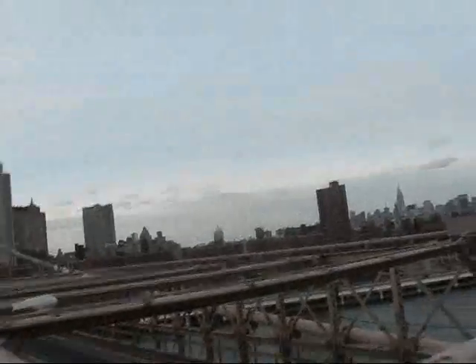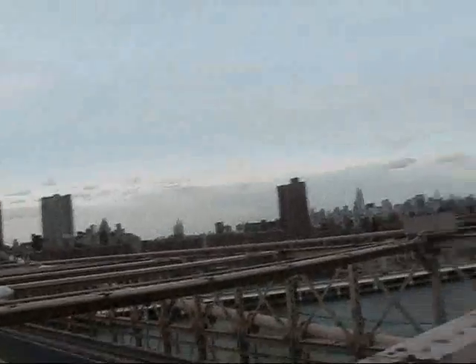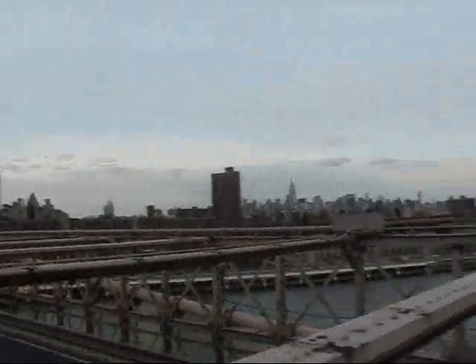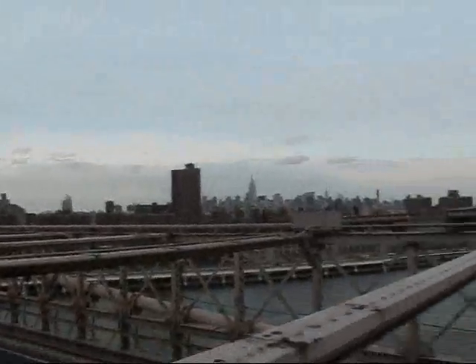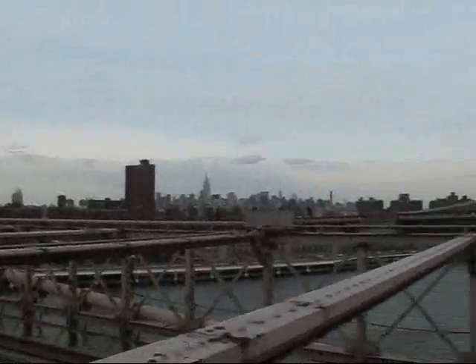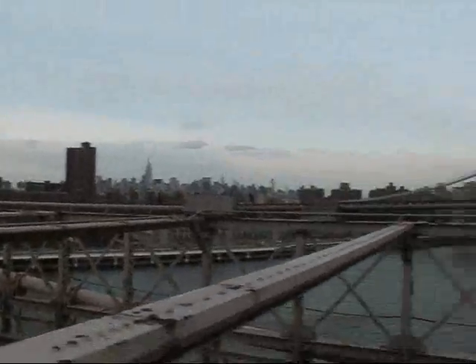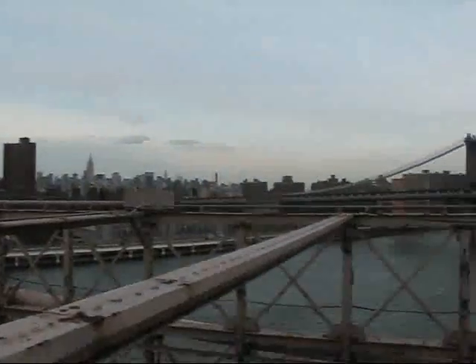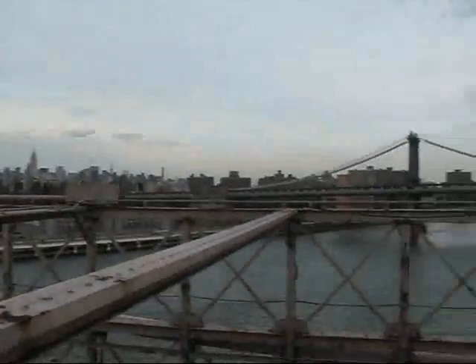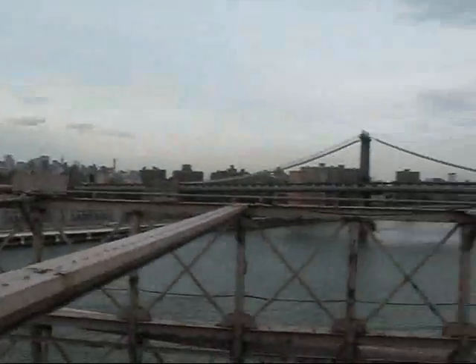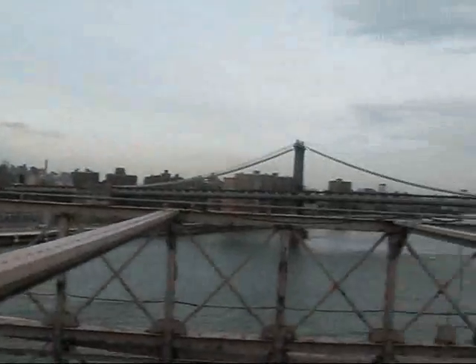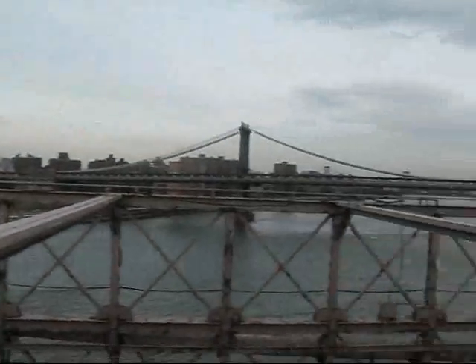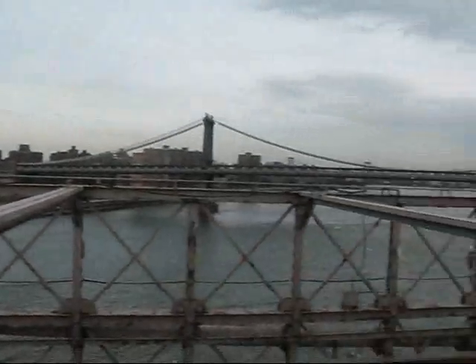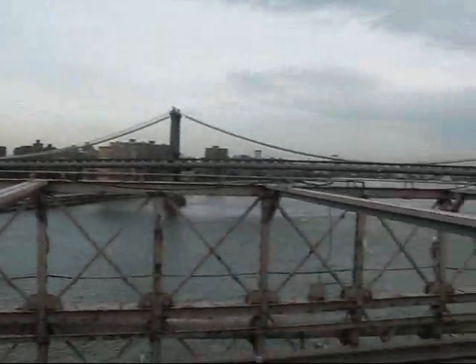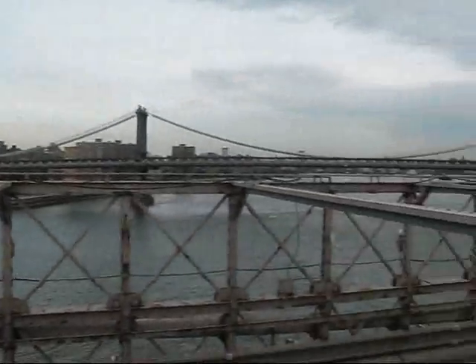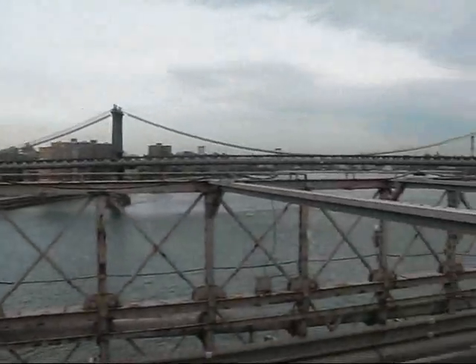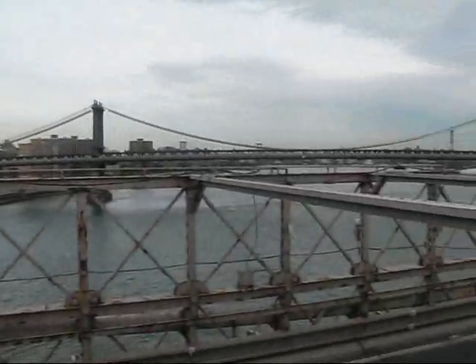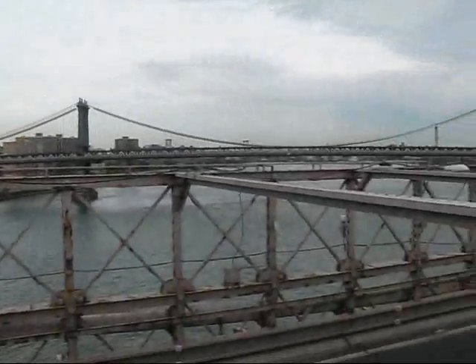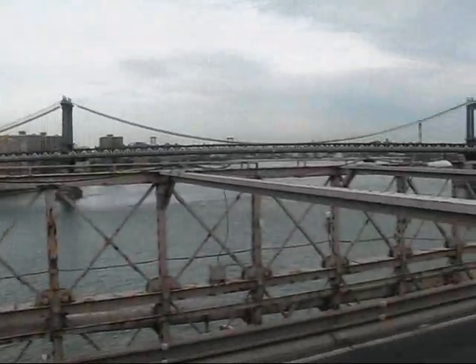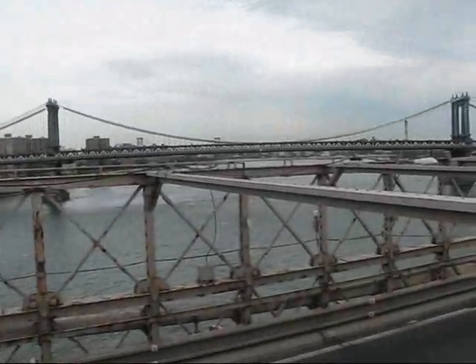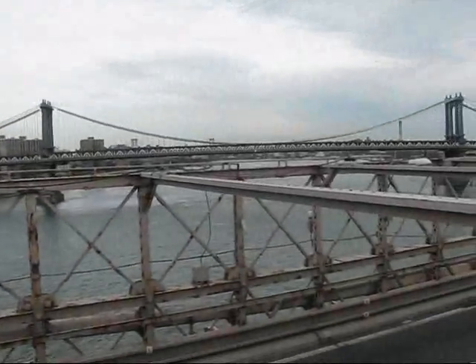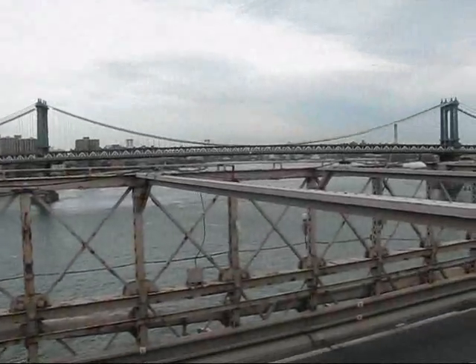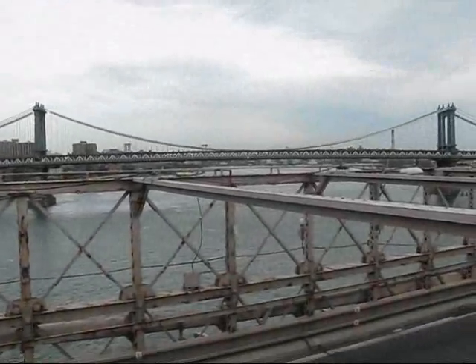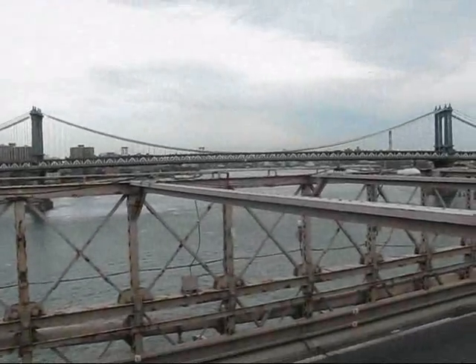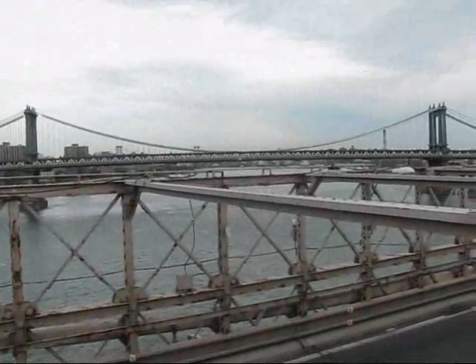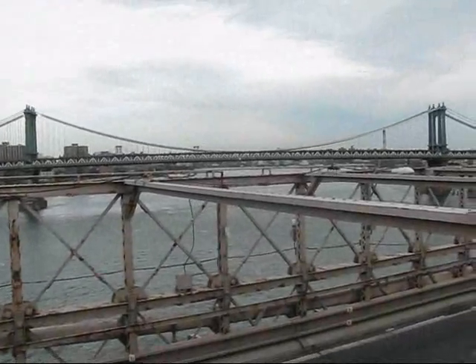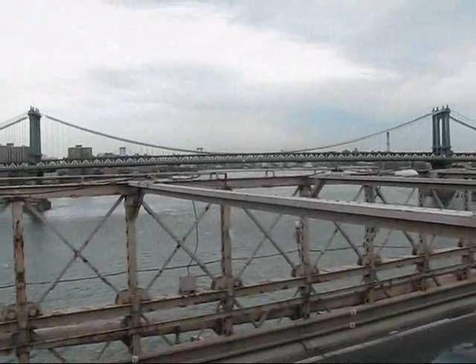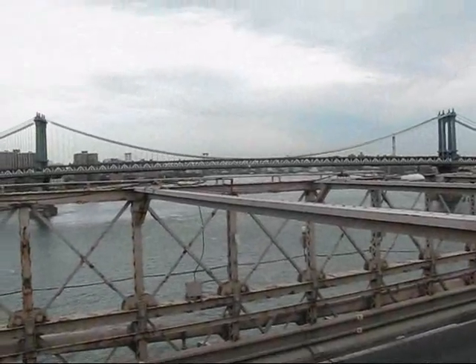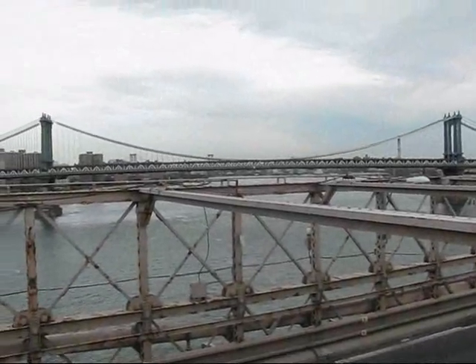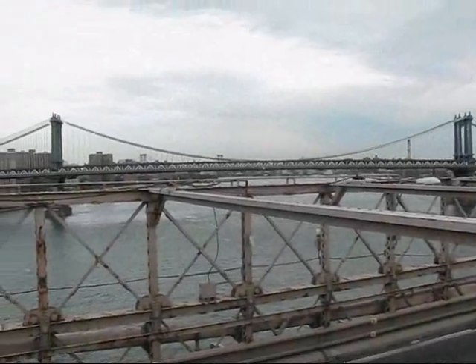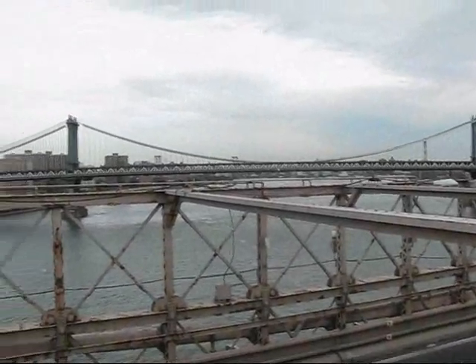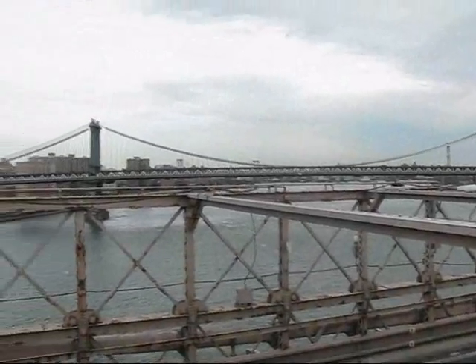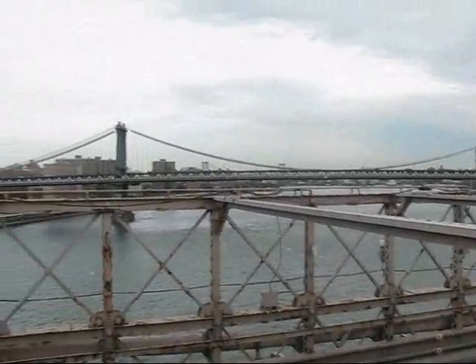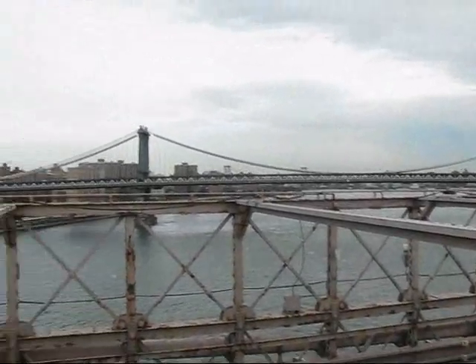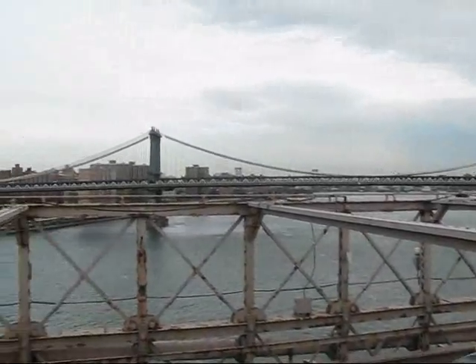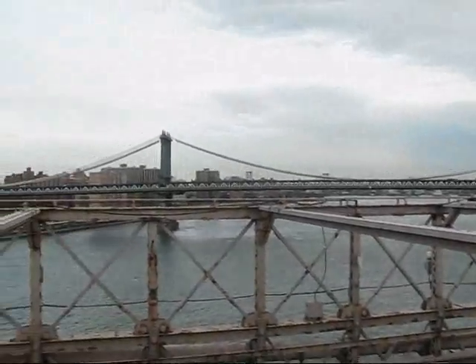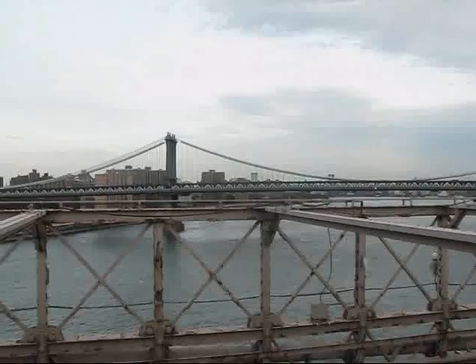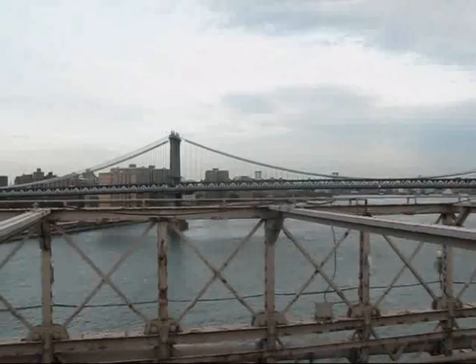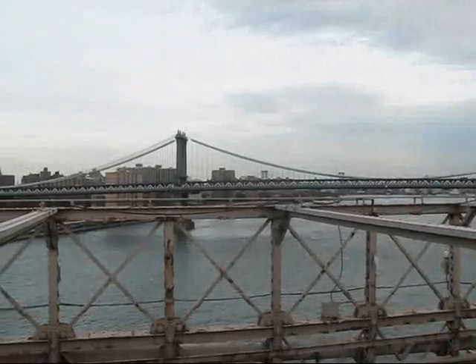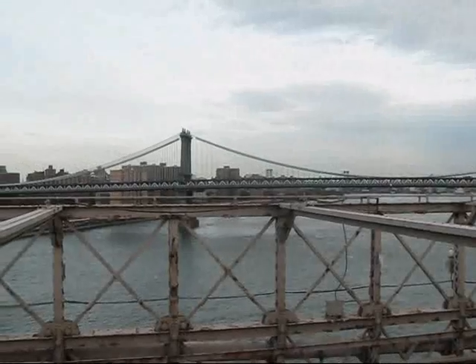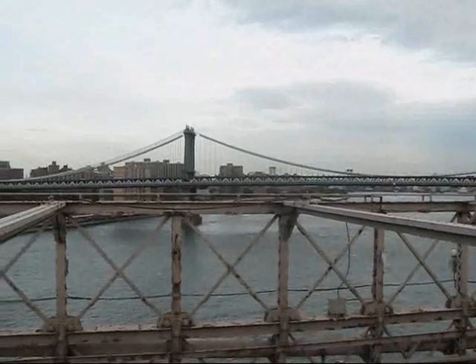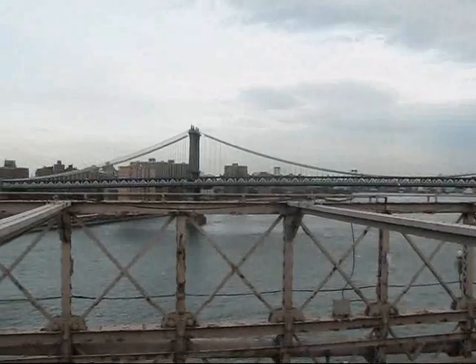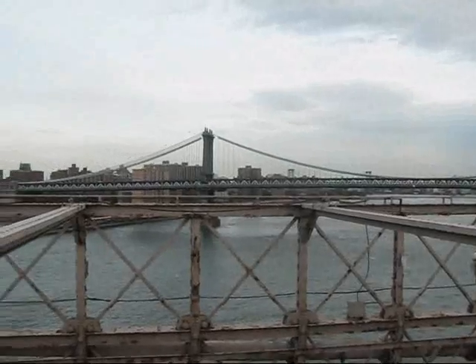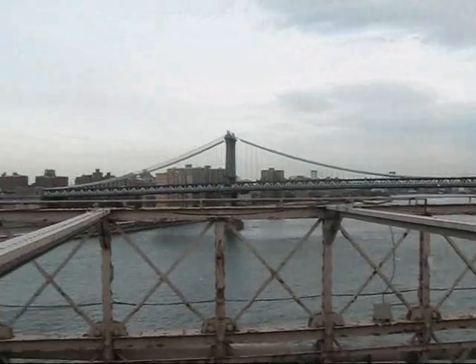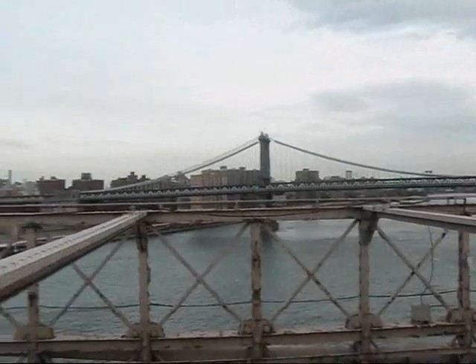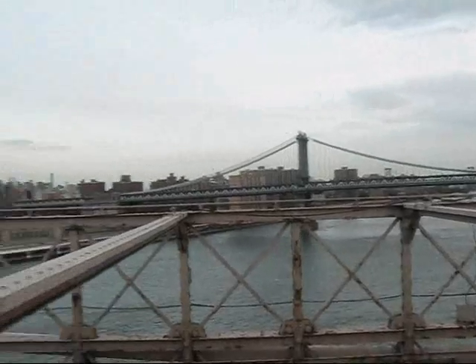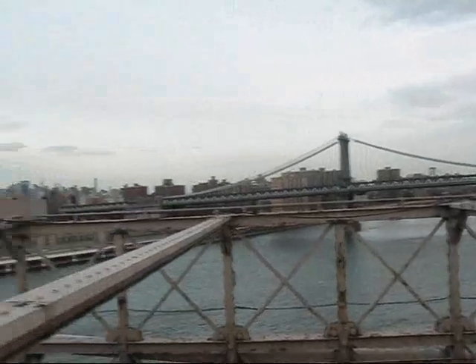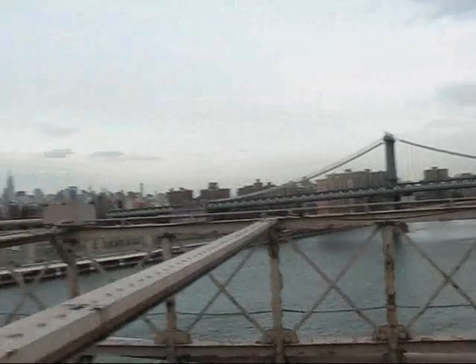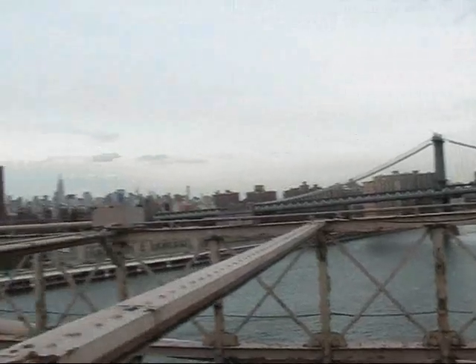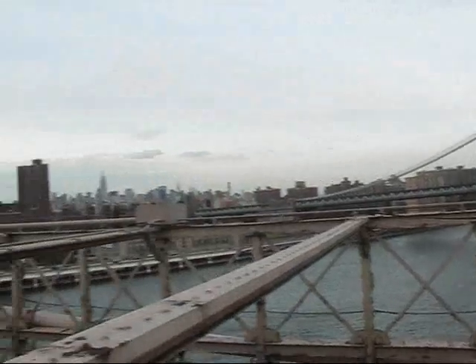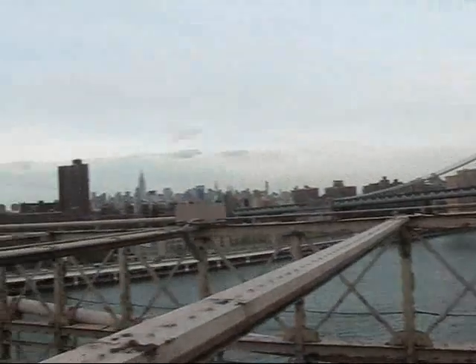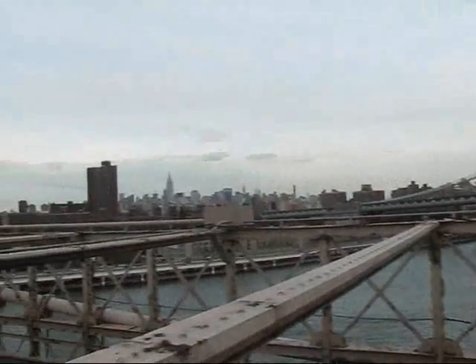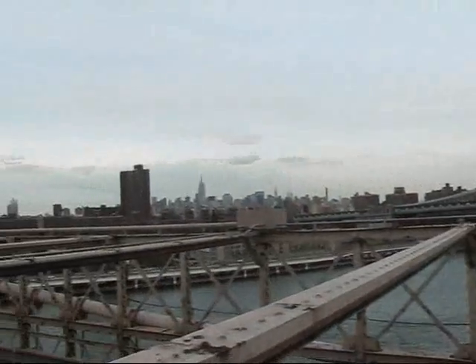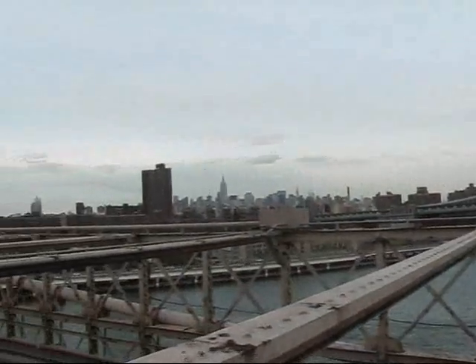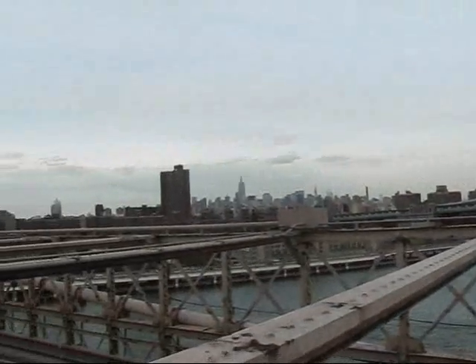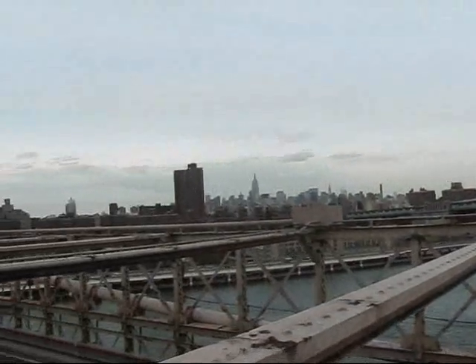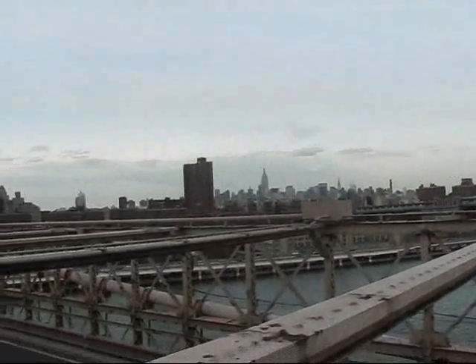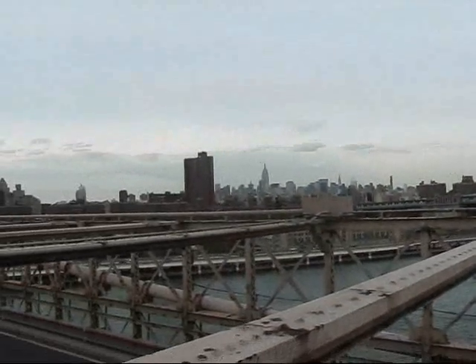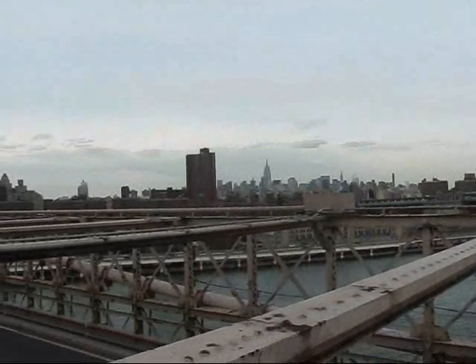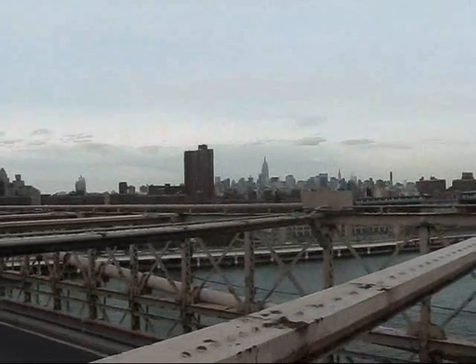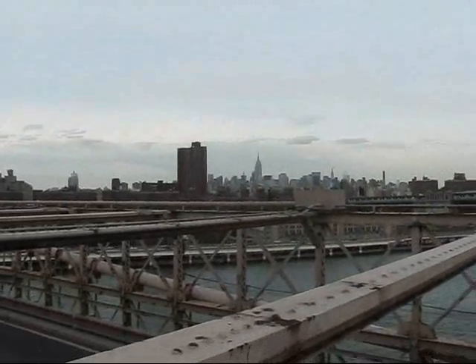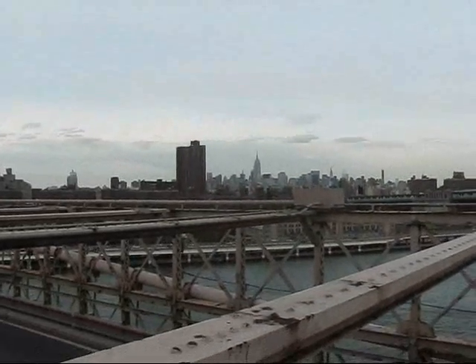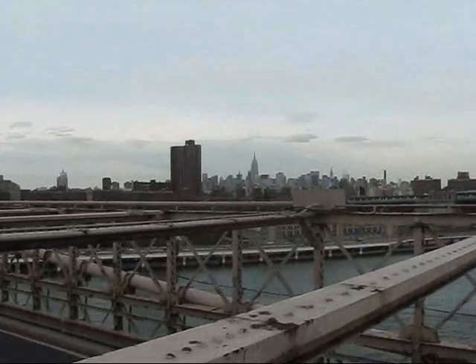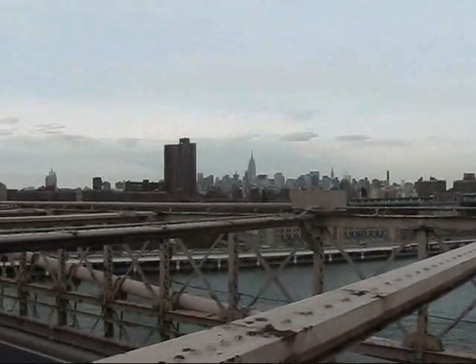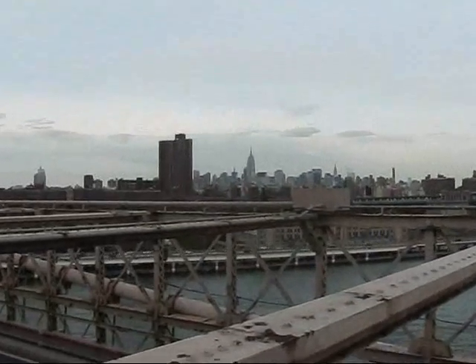Looking up the East River — the Manhattan Bridge. There we go.